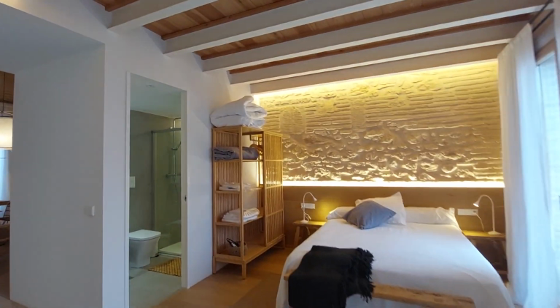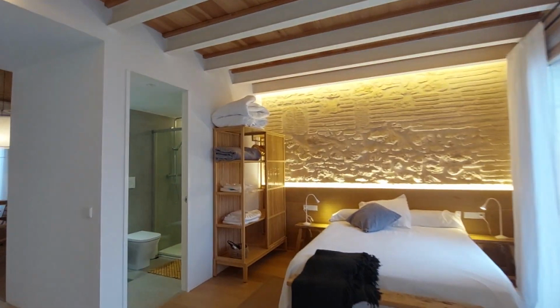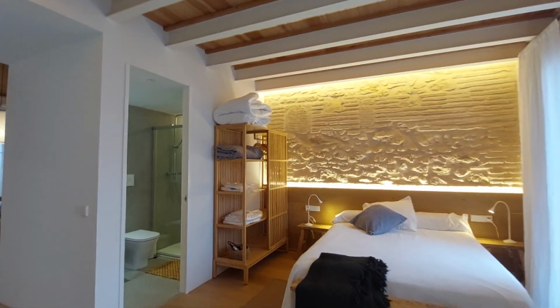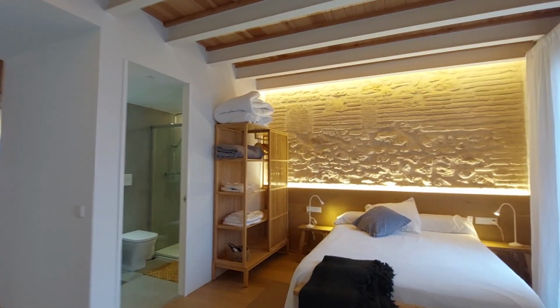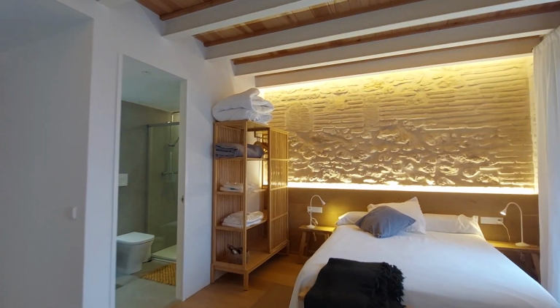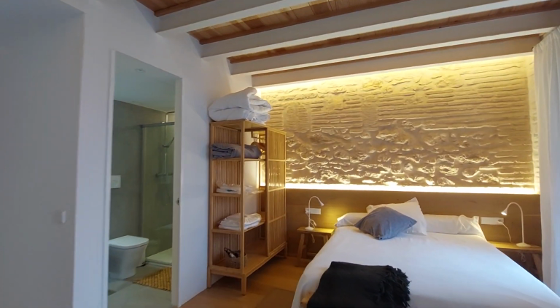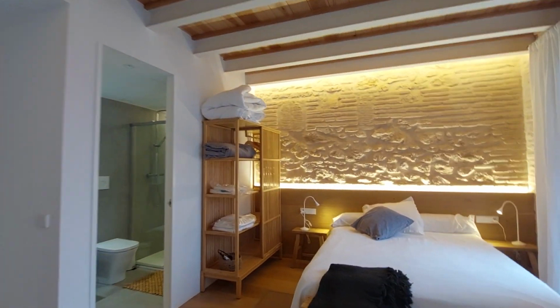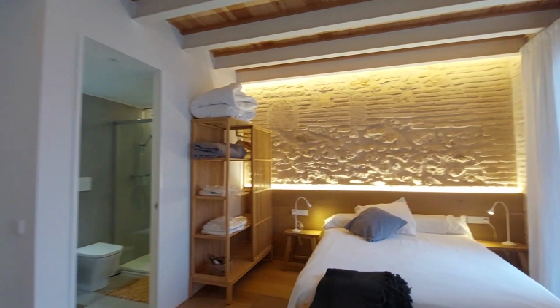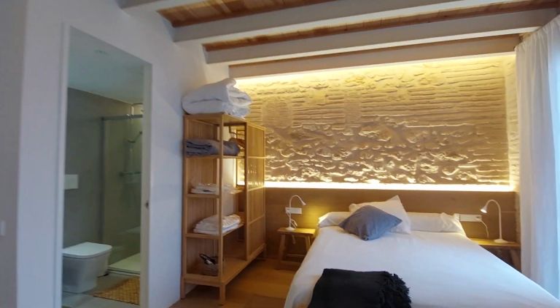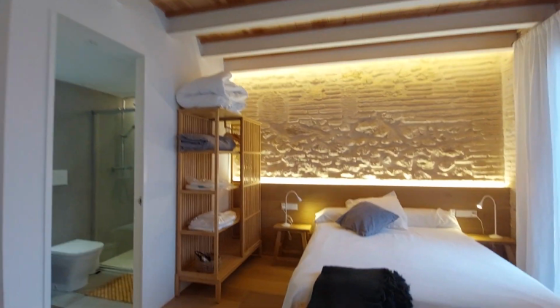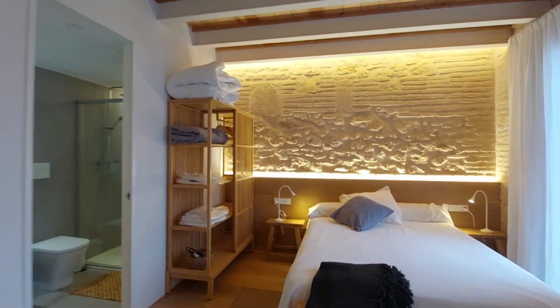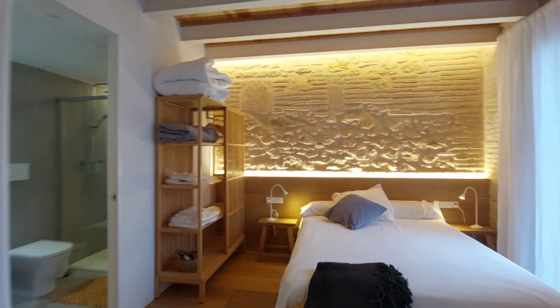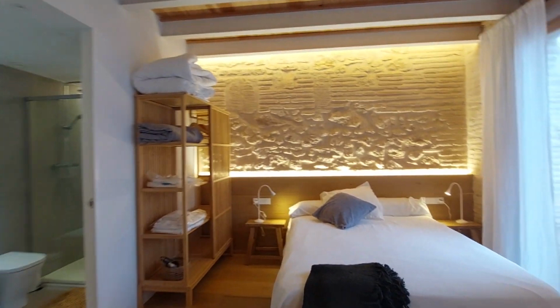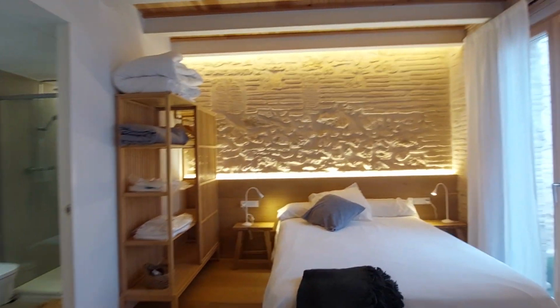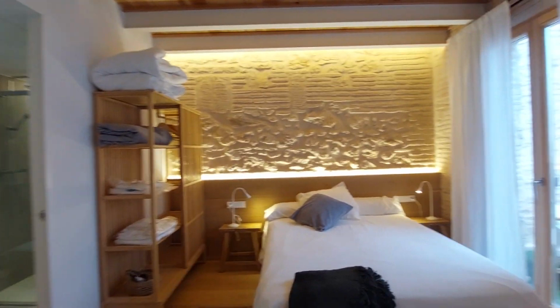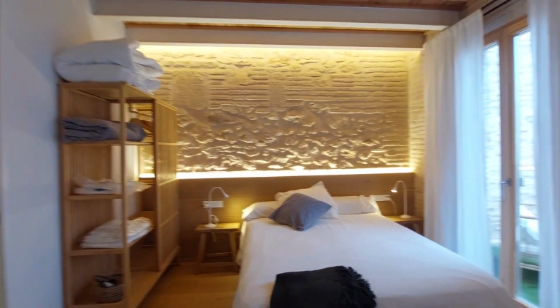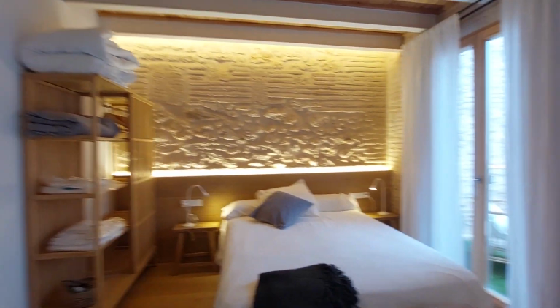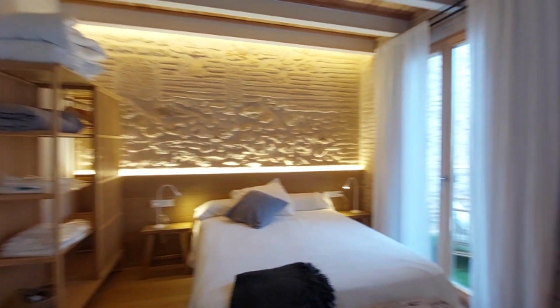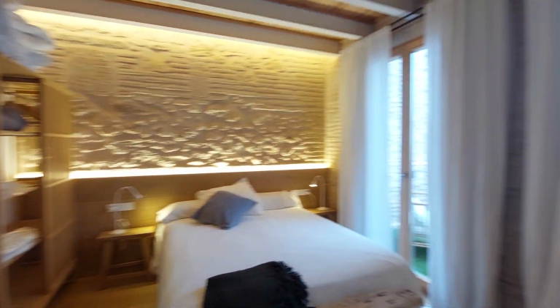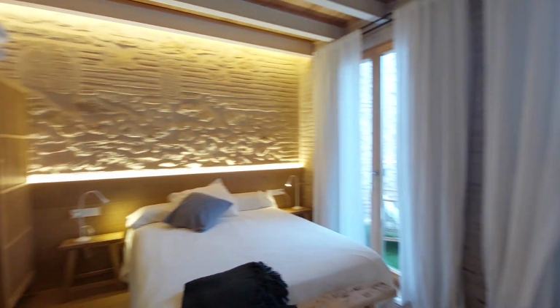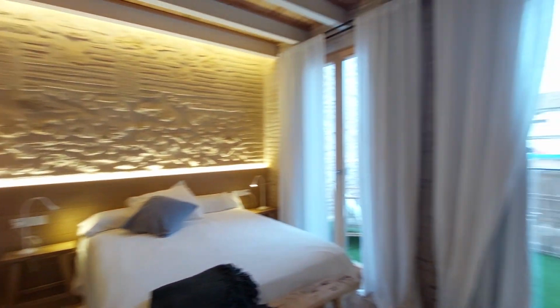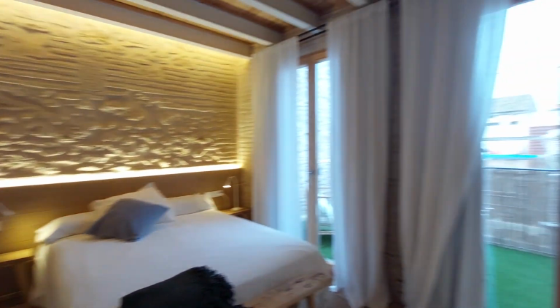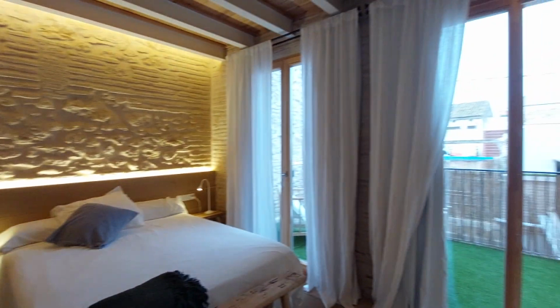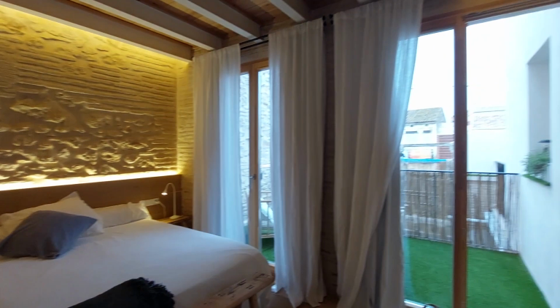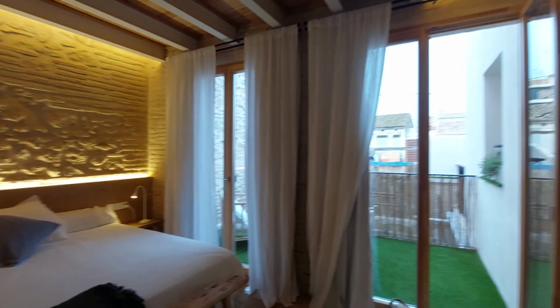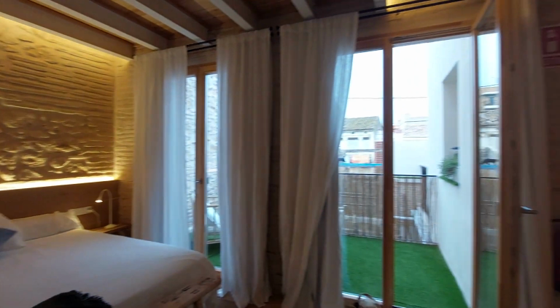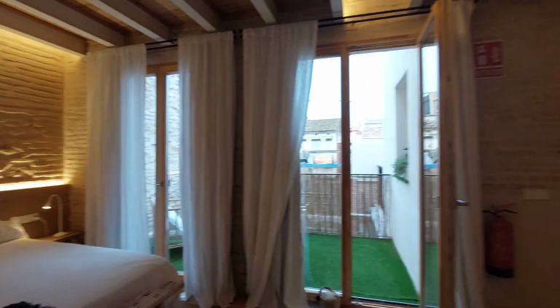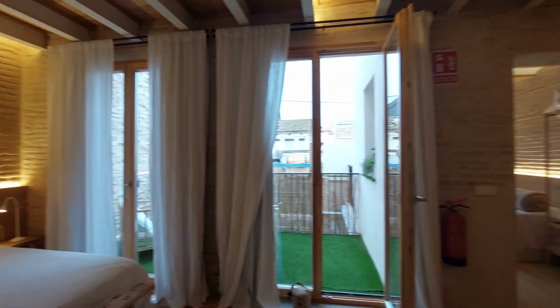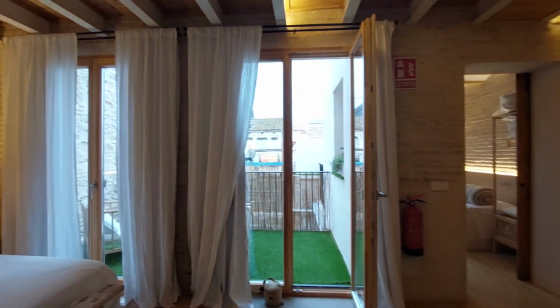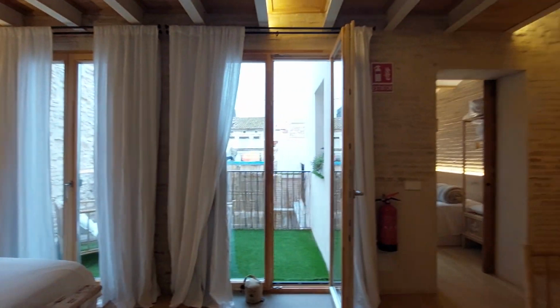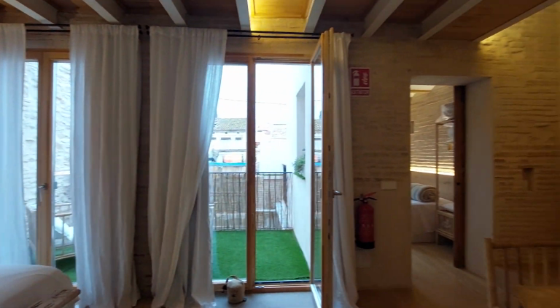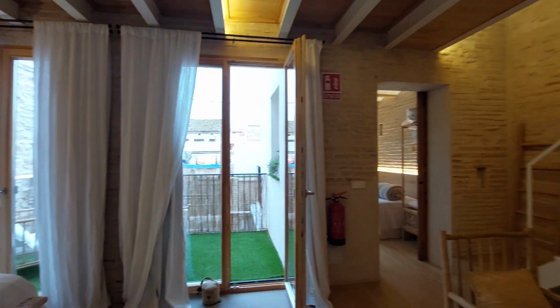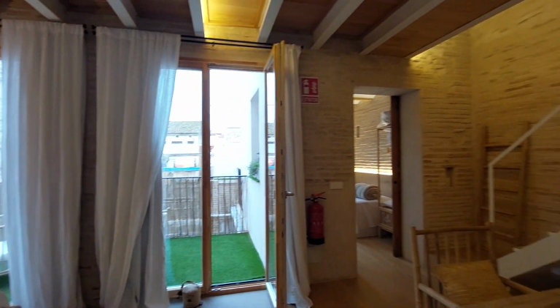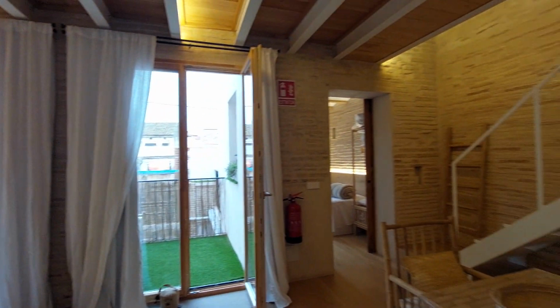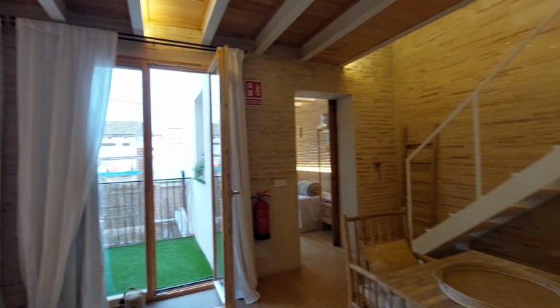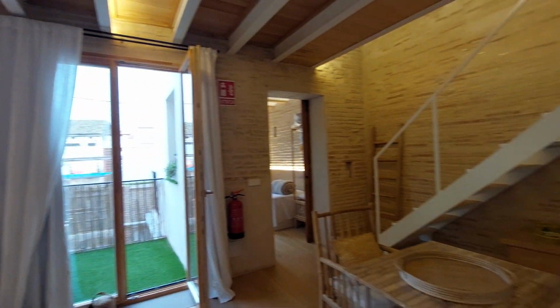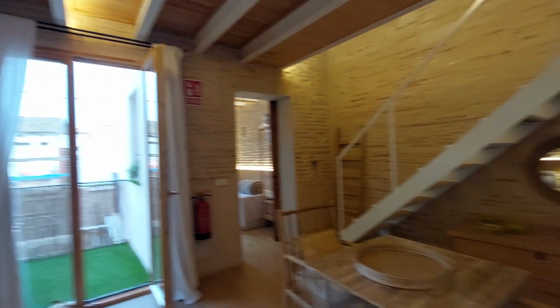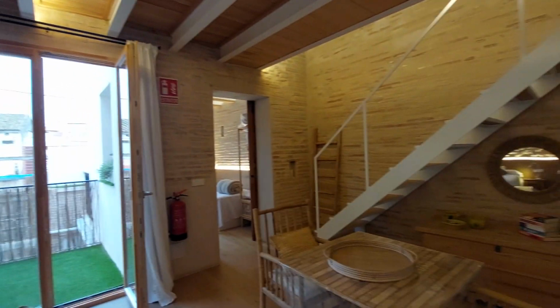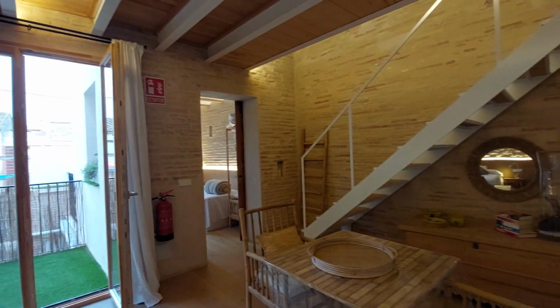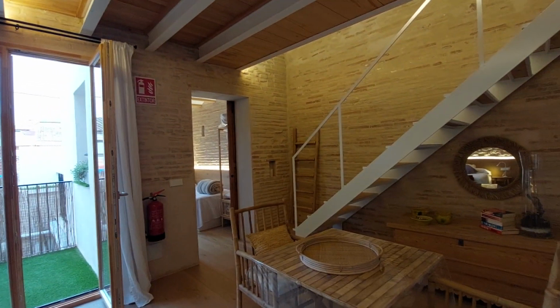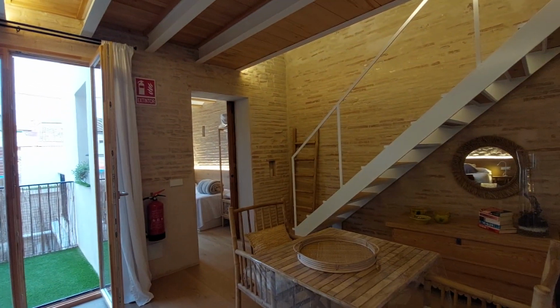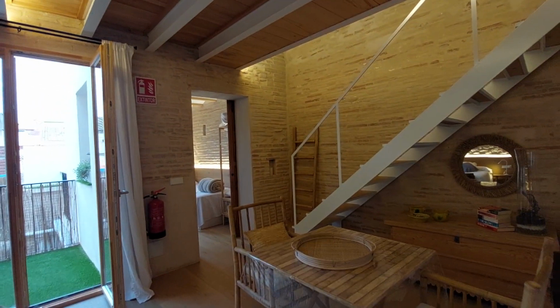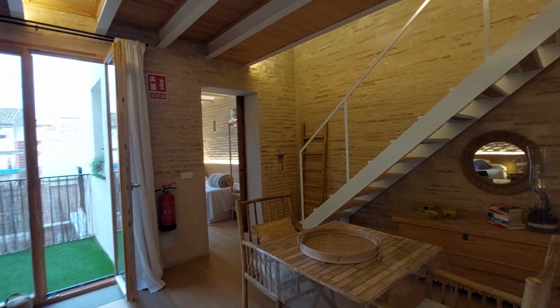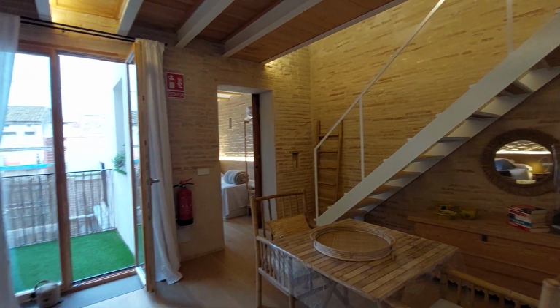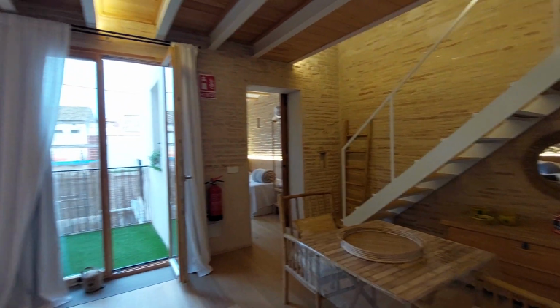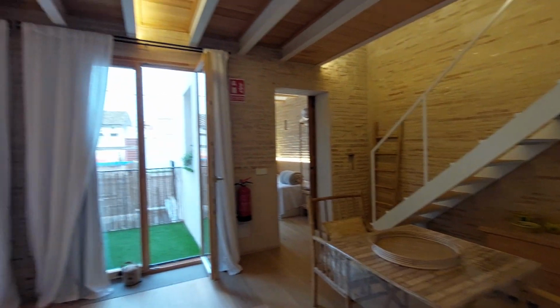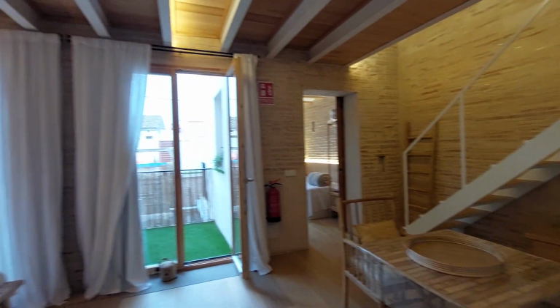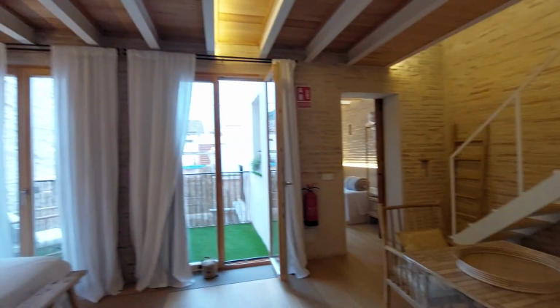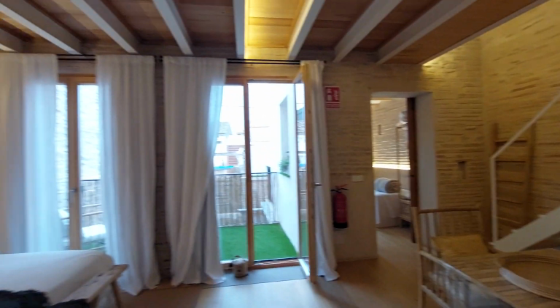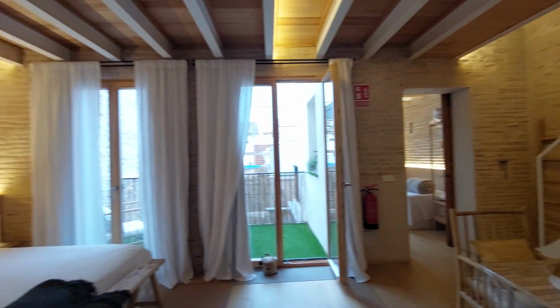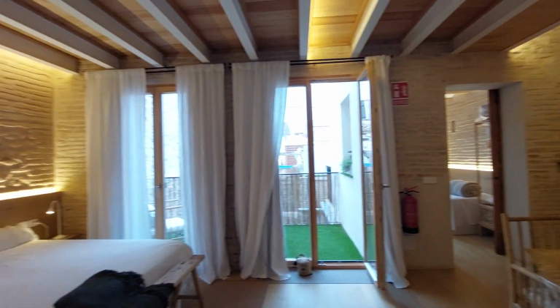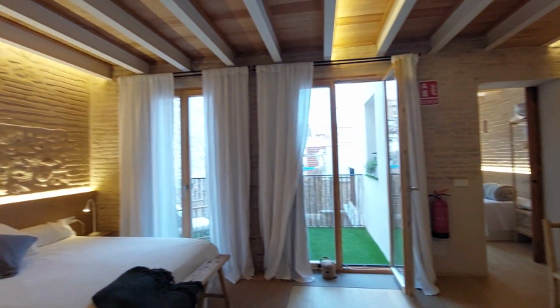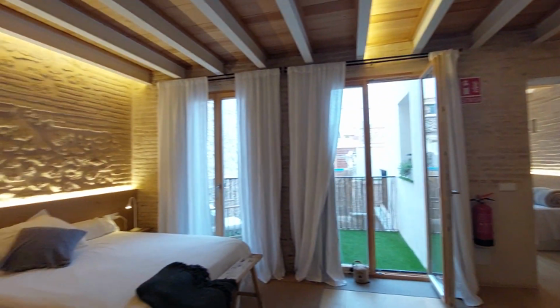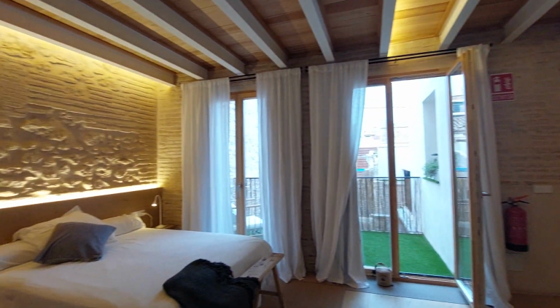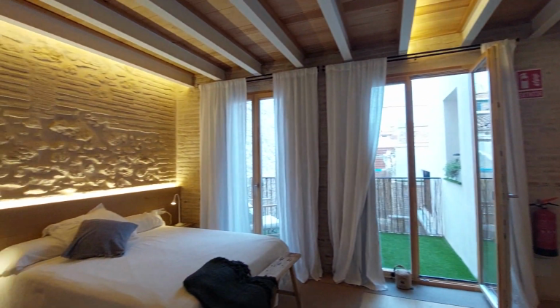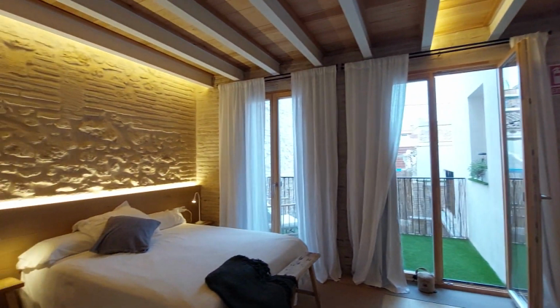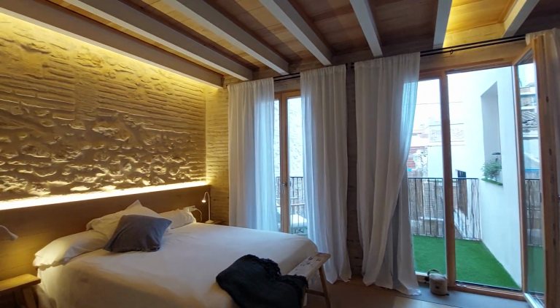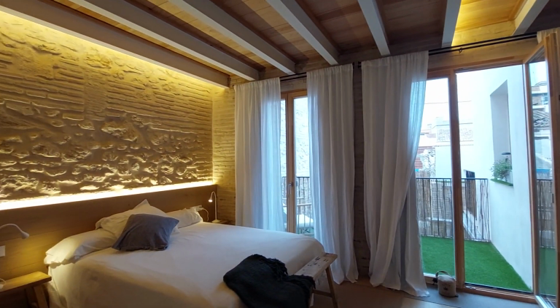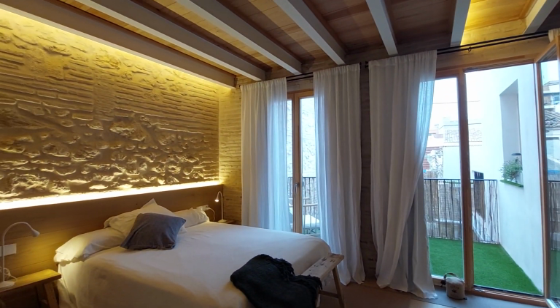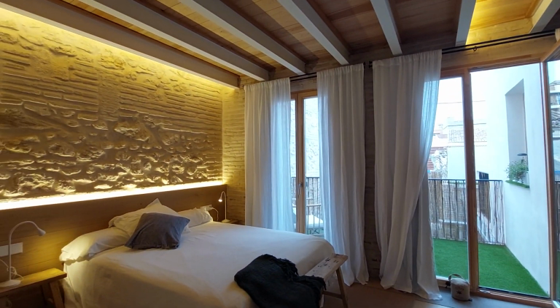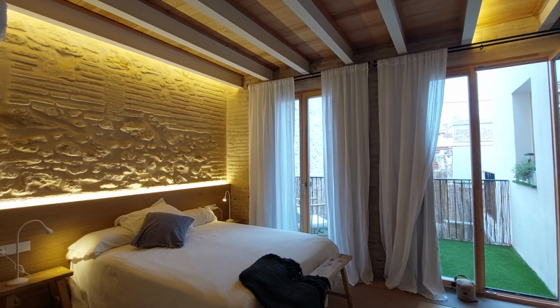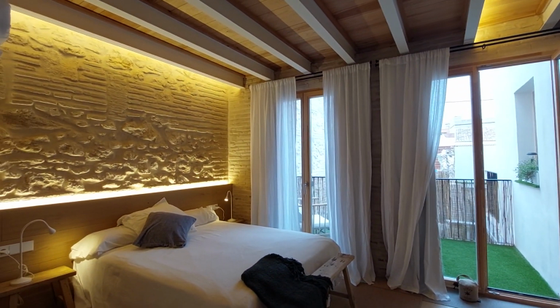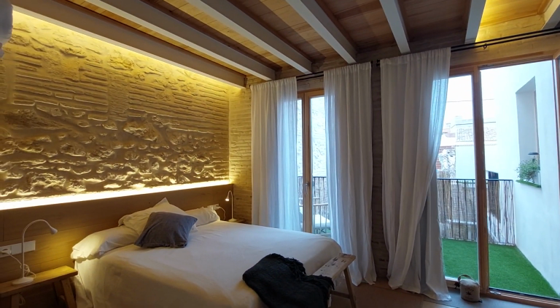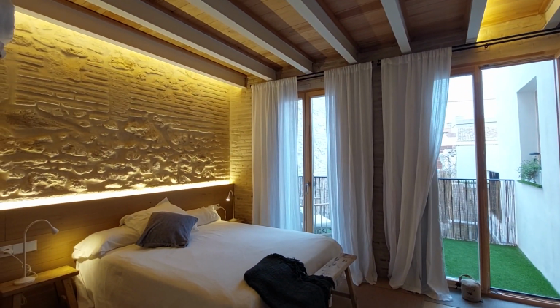Very nice apartment. Well done. Thank you and goodbye.